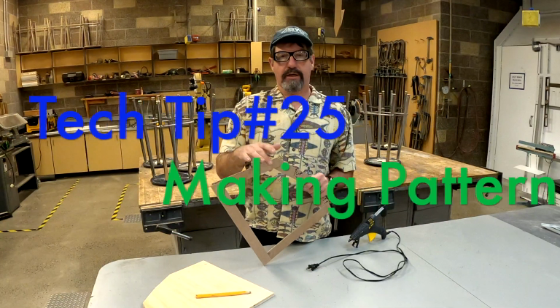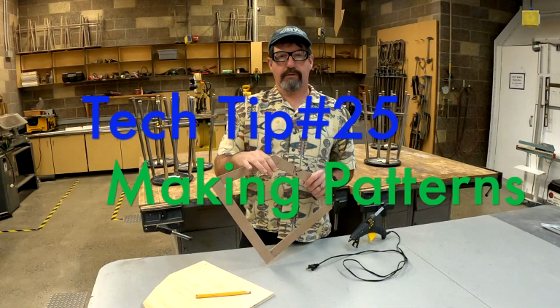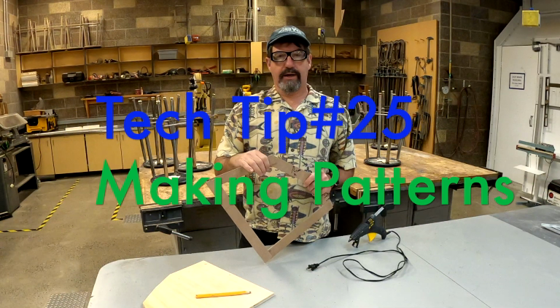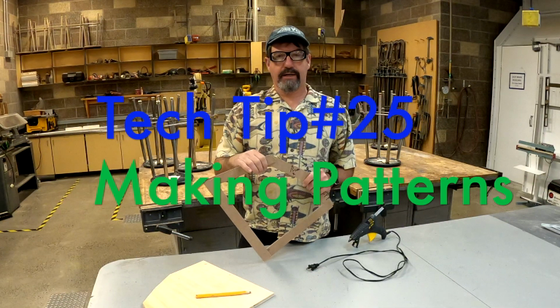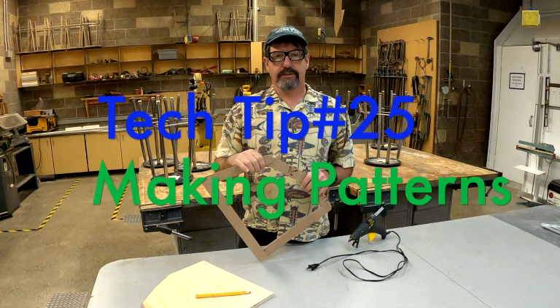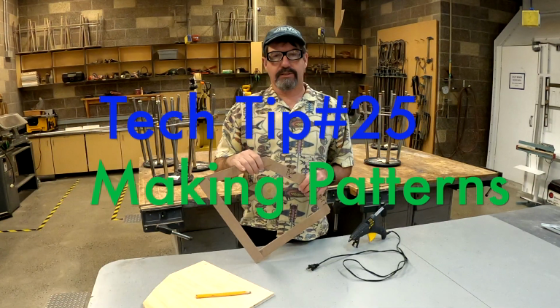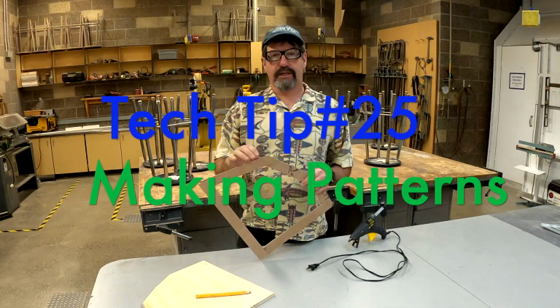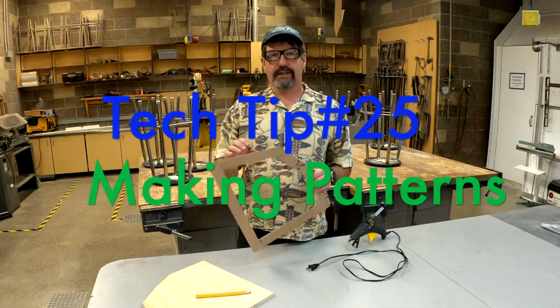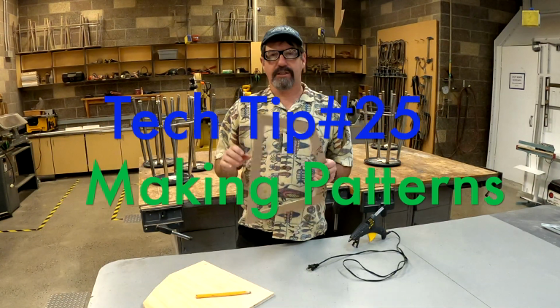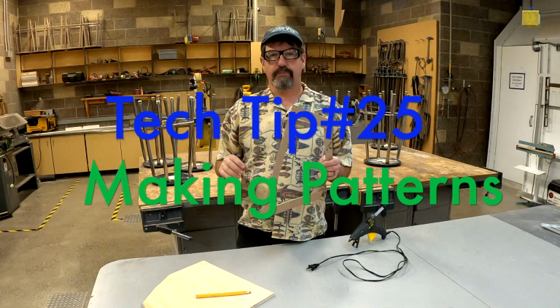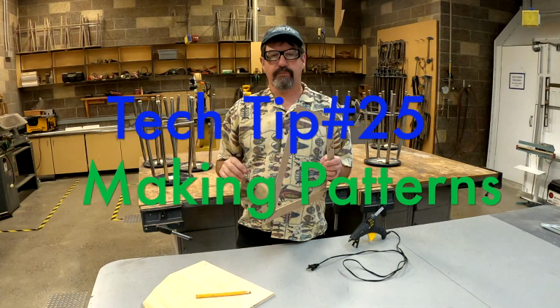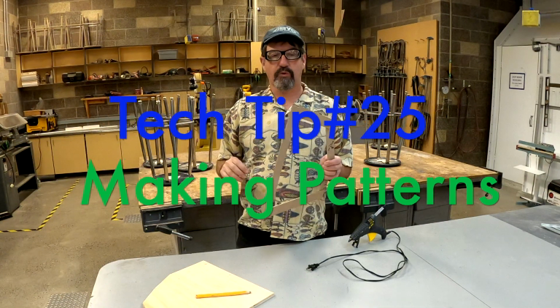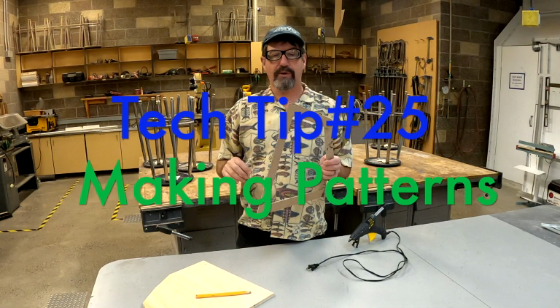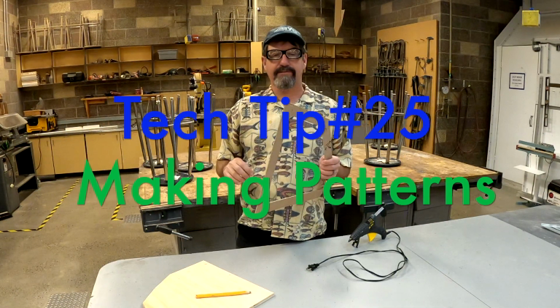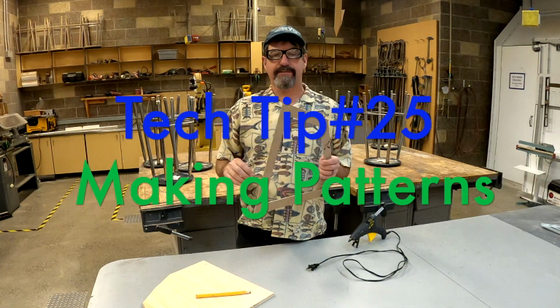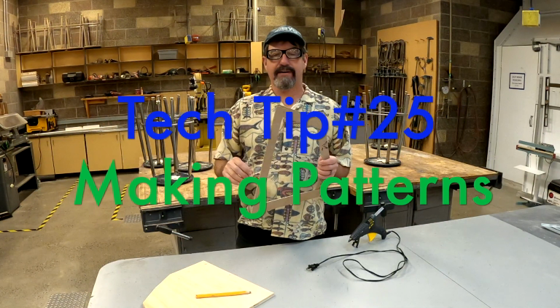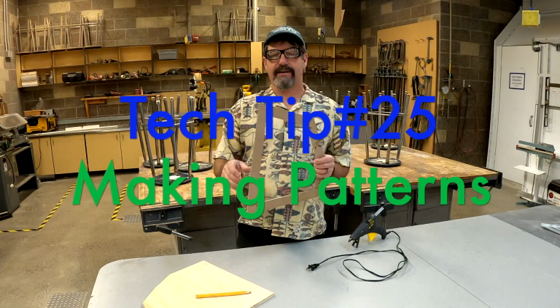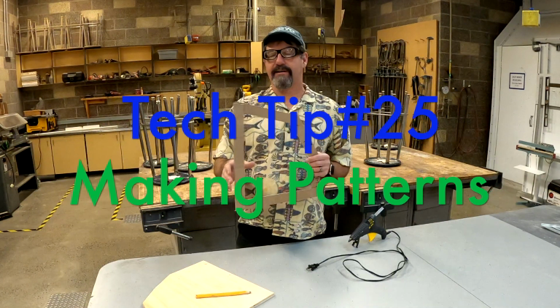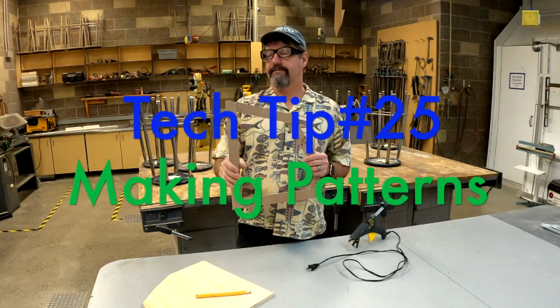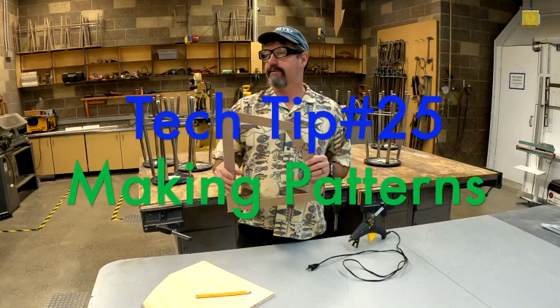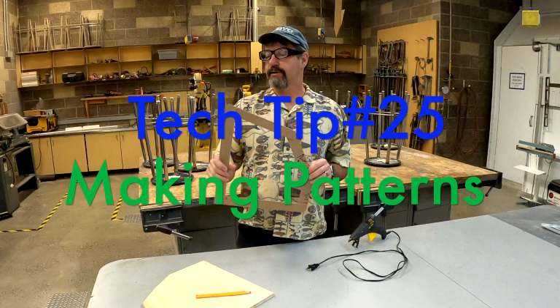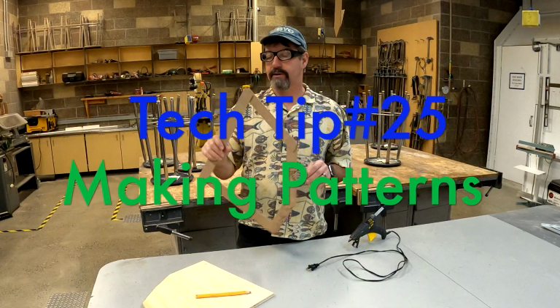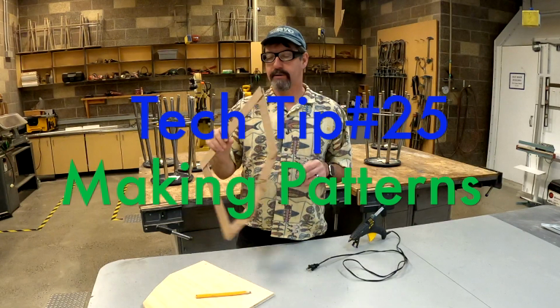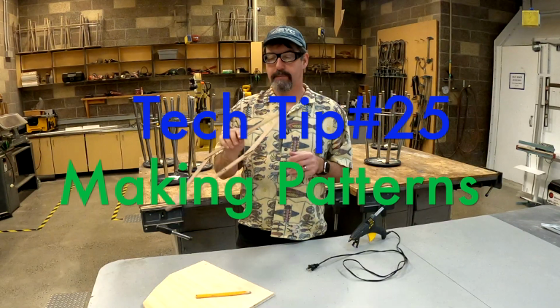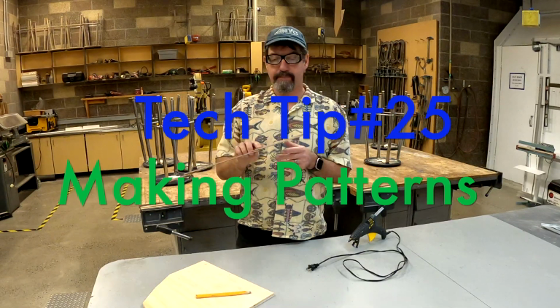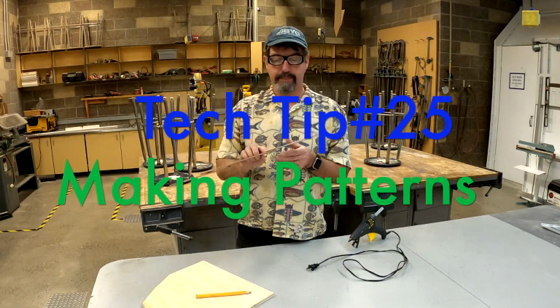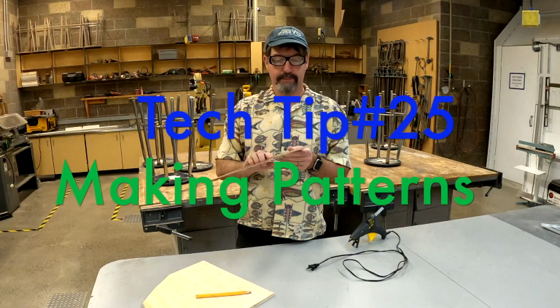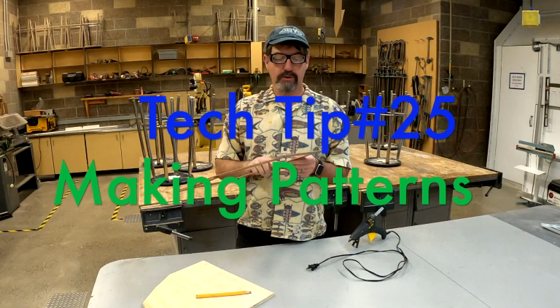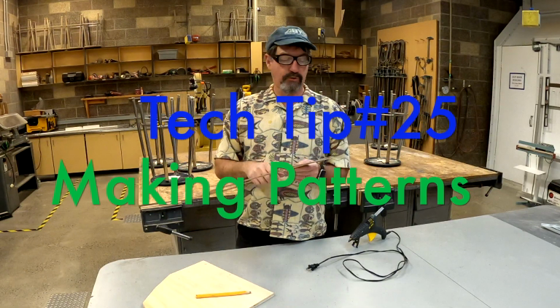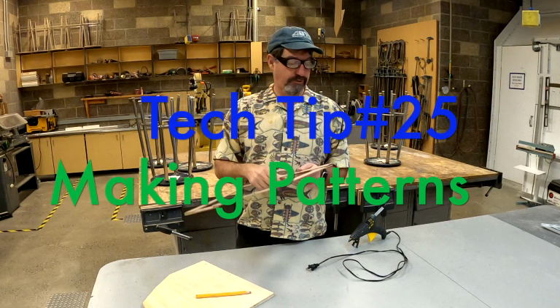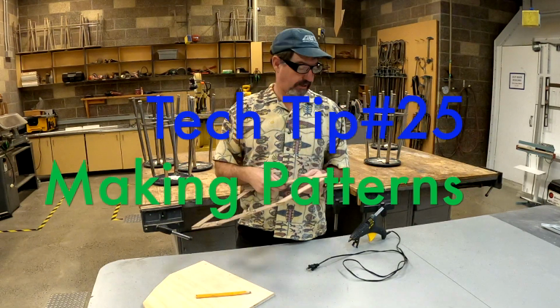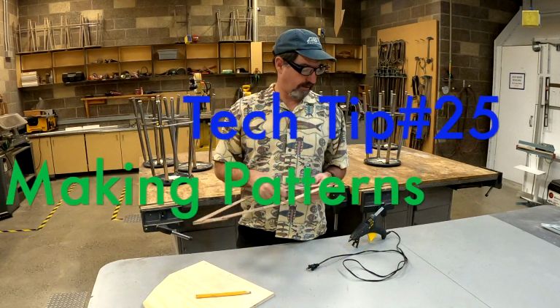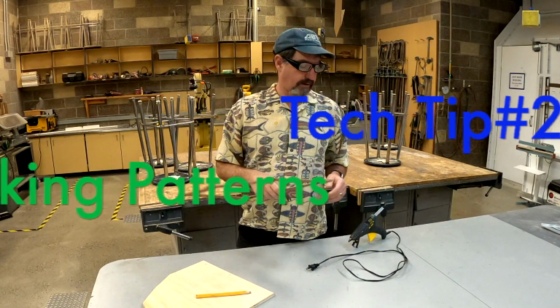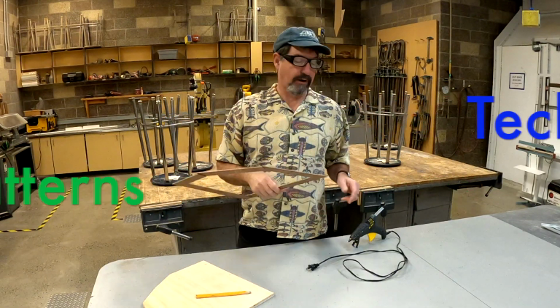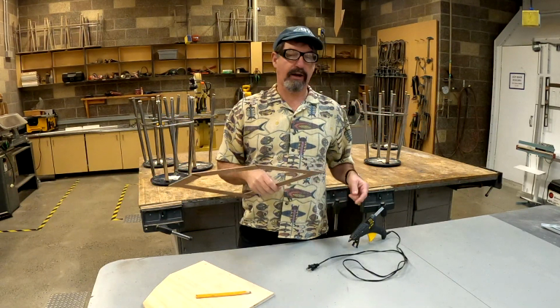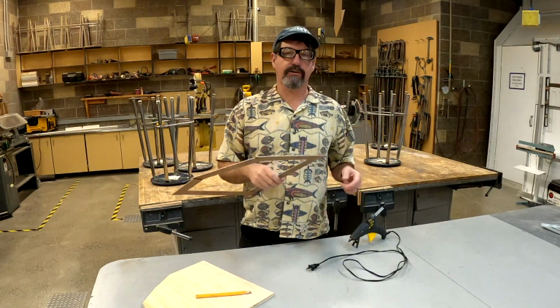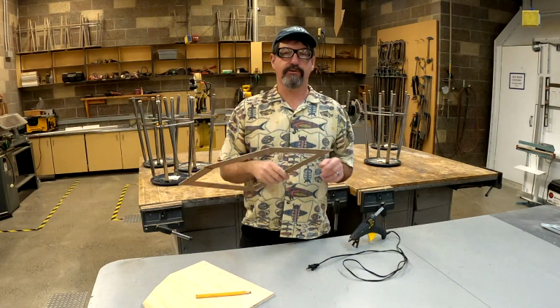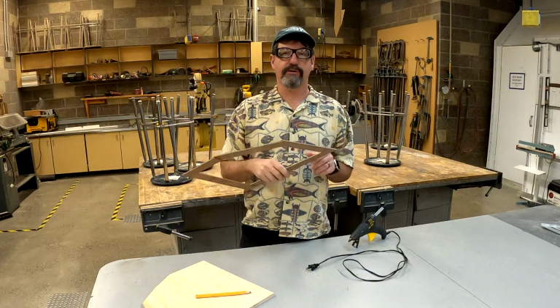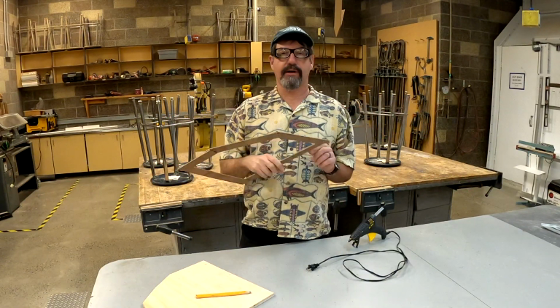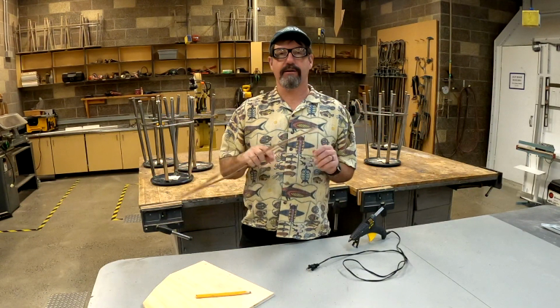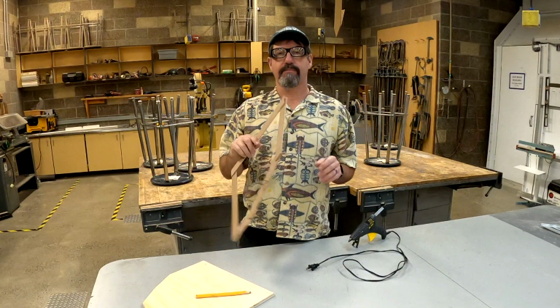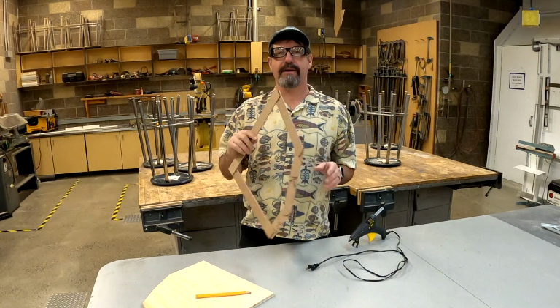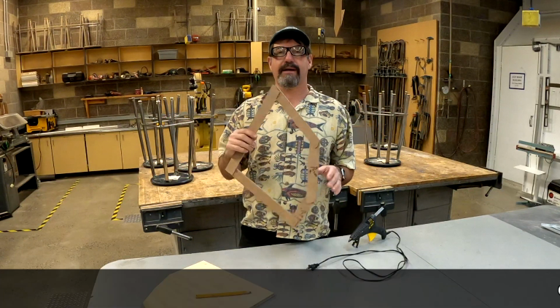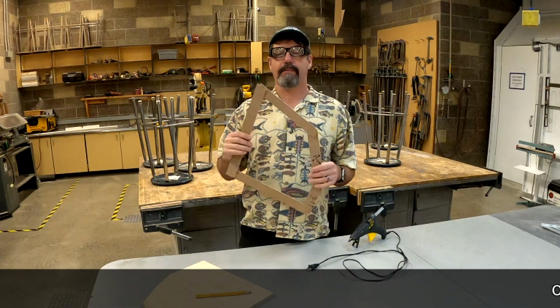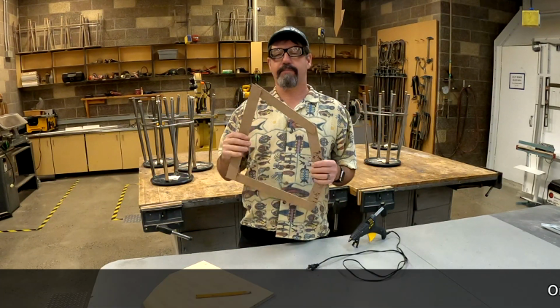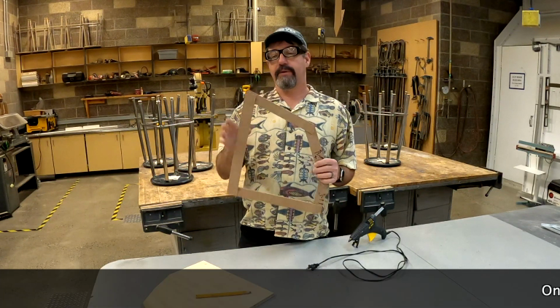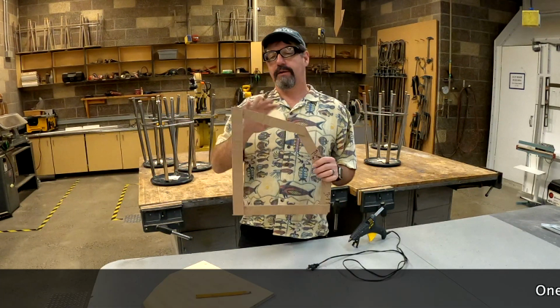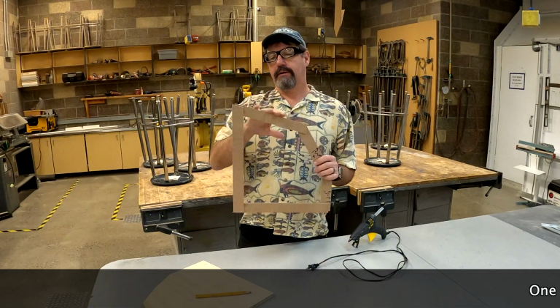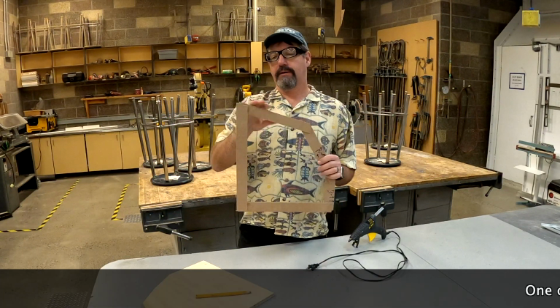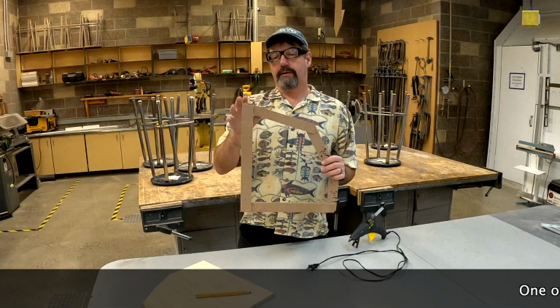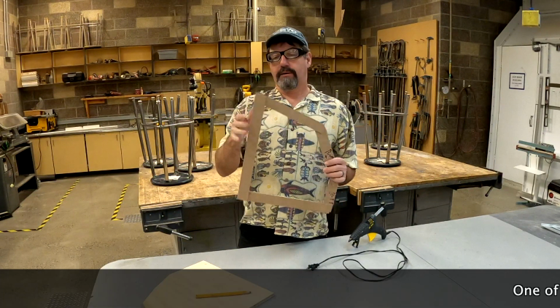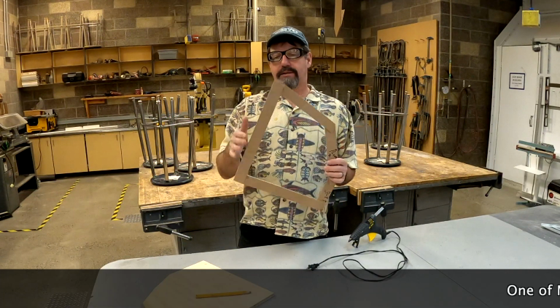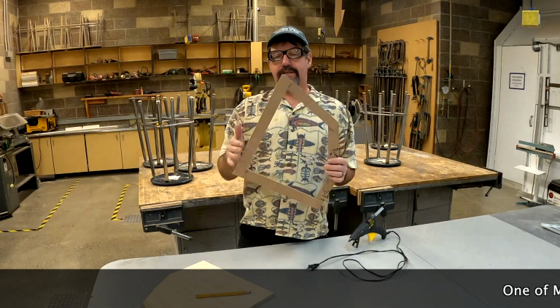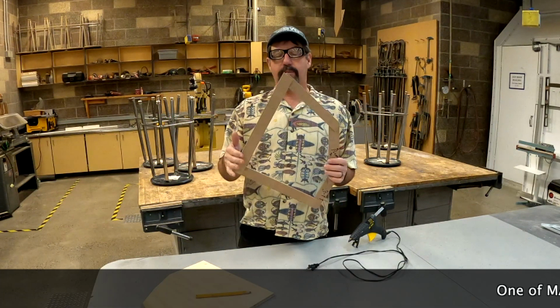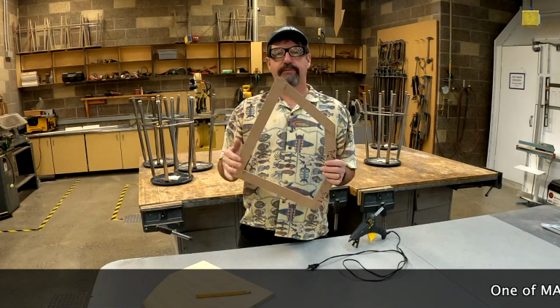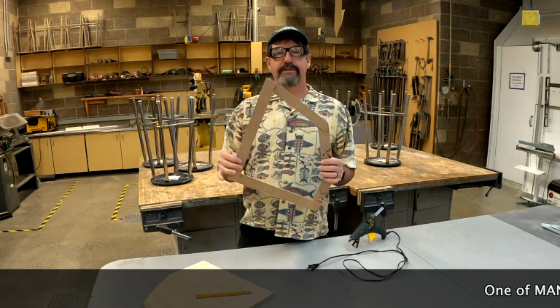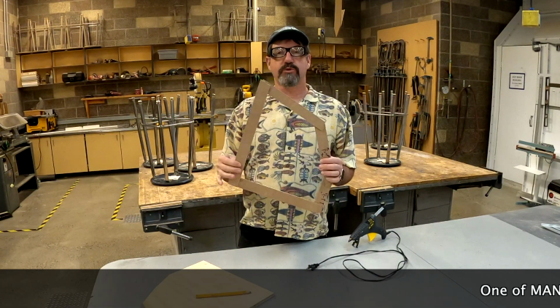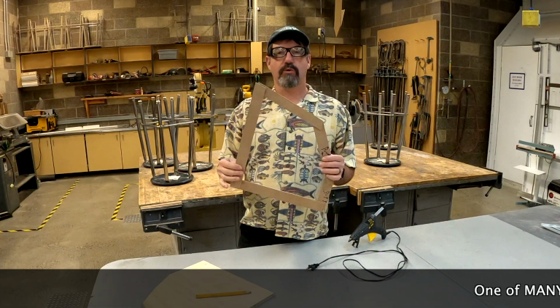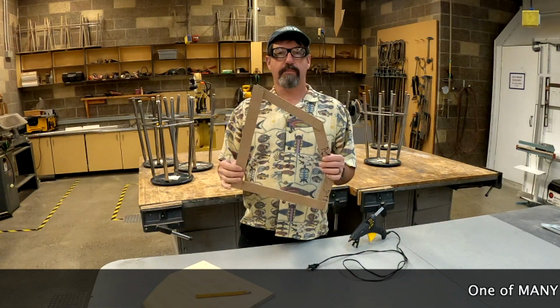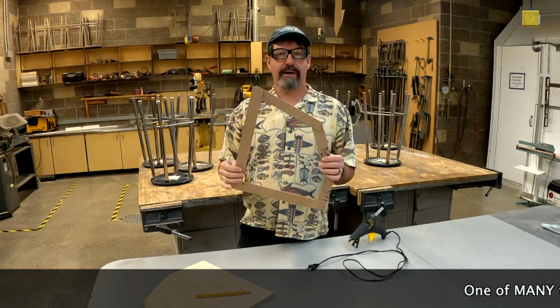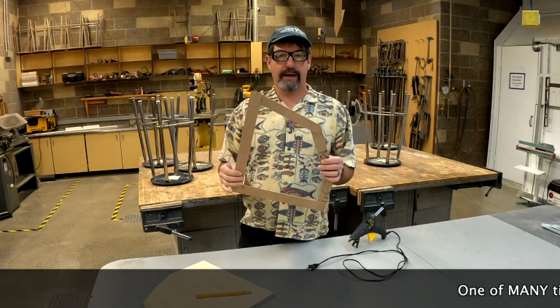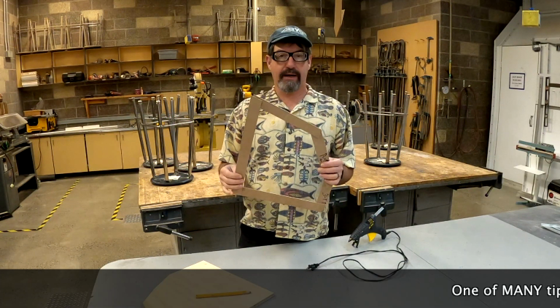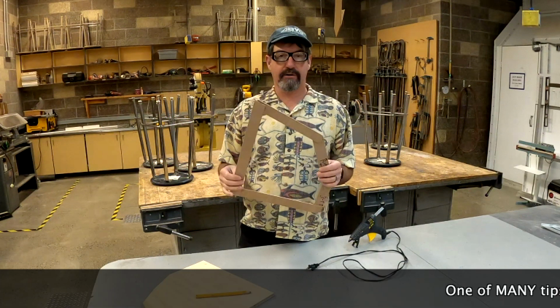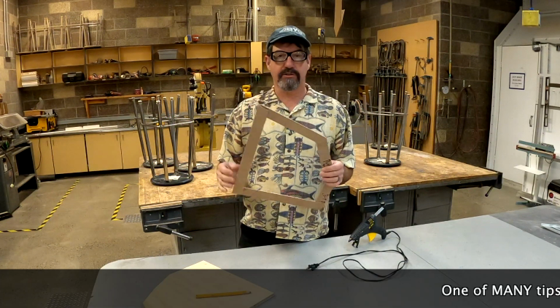Scallywags, tech tip 25: using a hot glue gun to make templates or patterns.